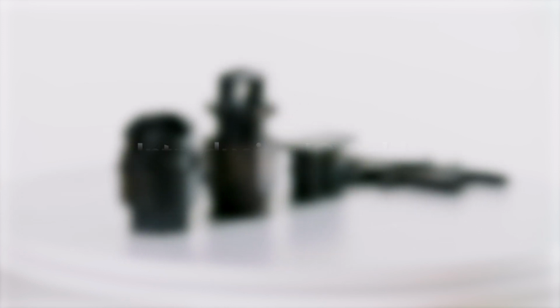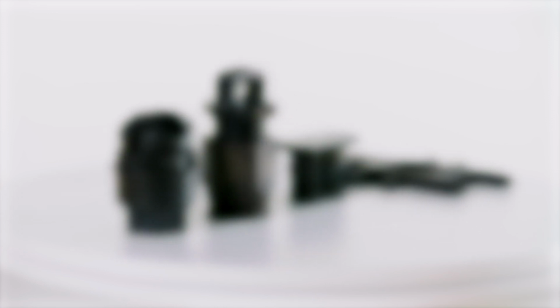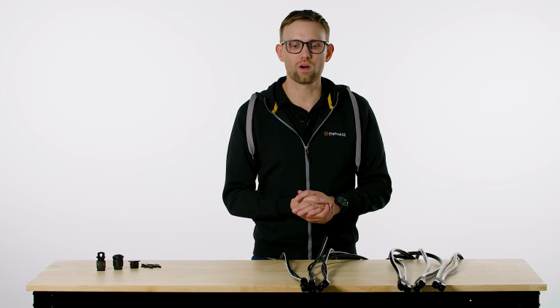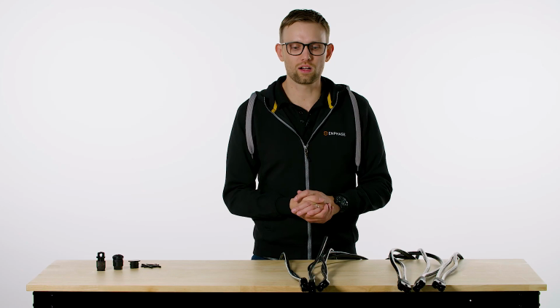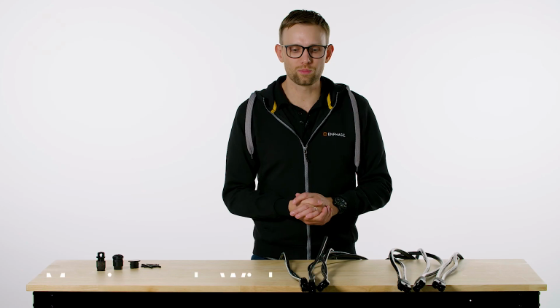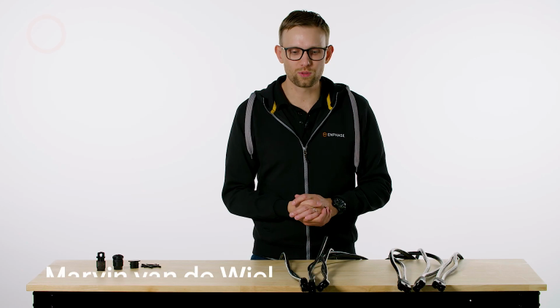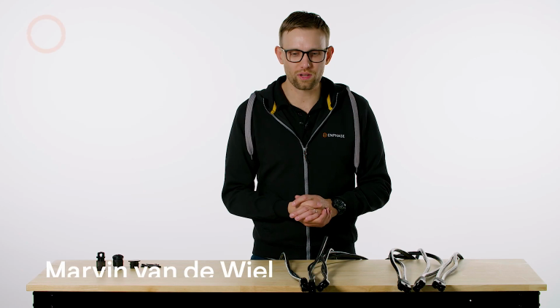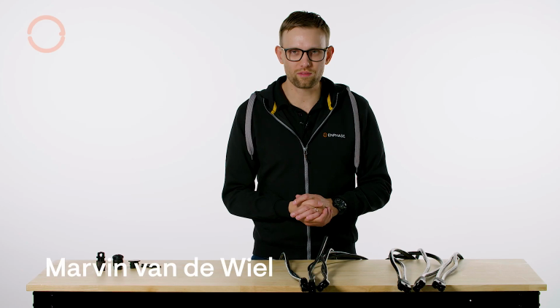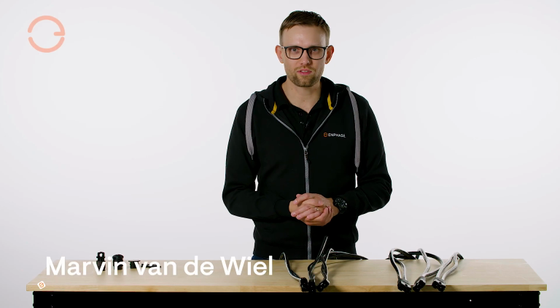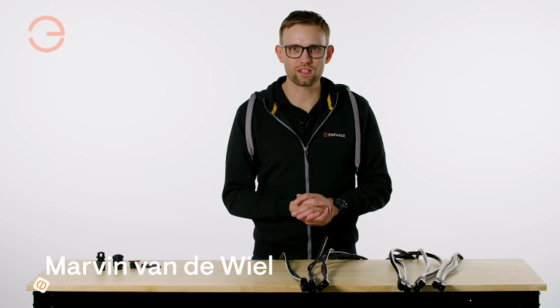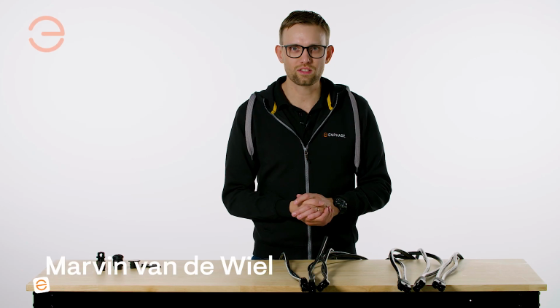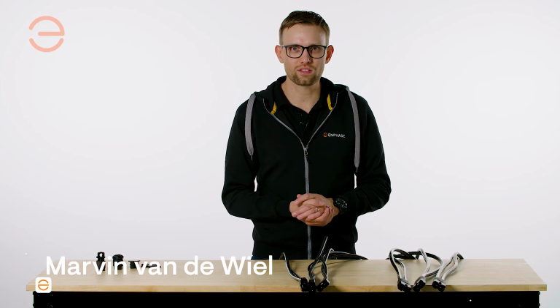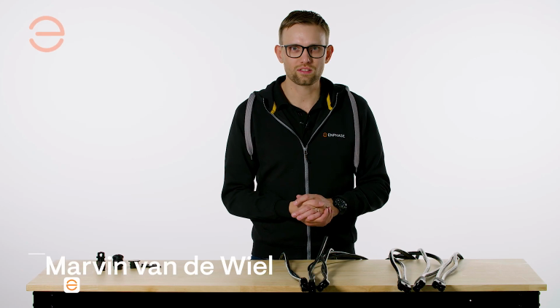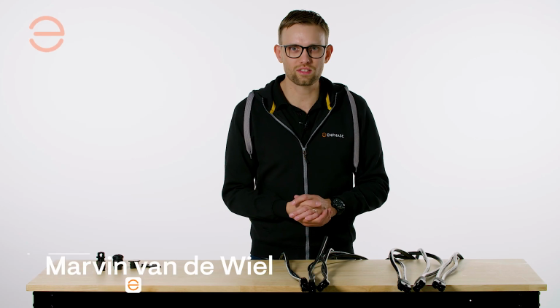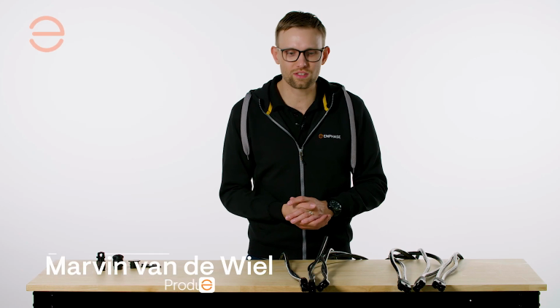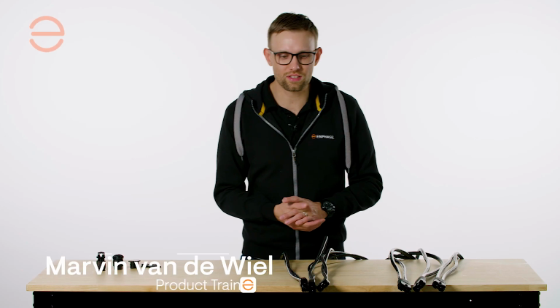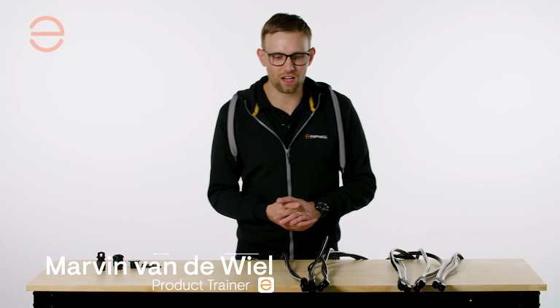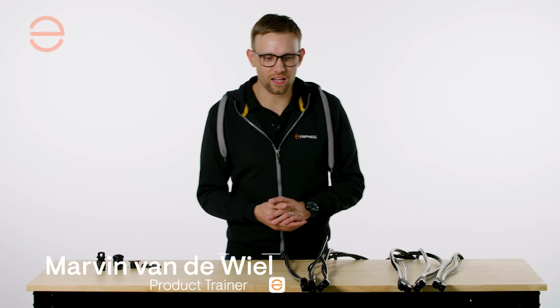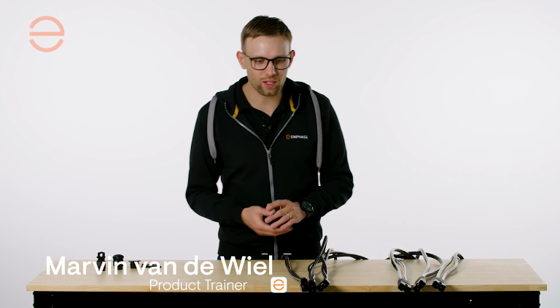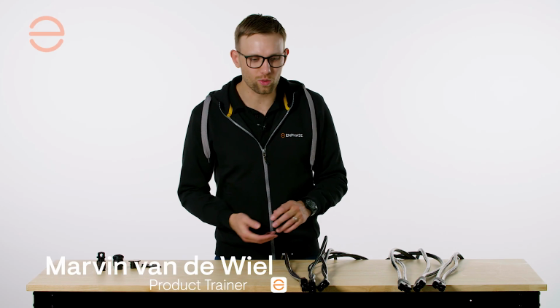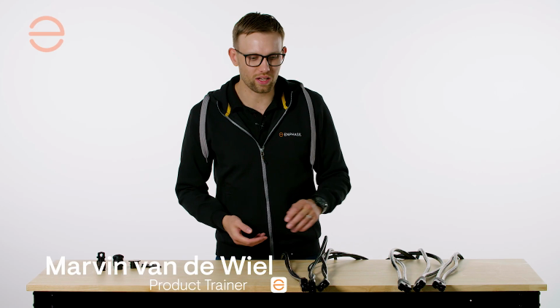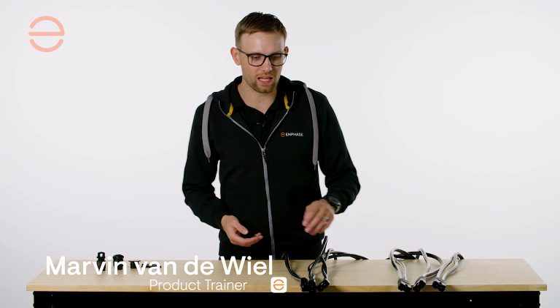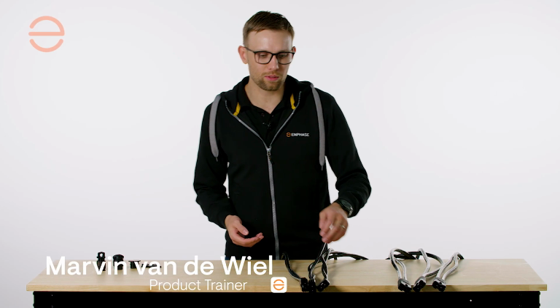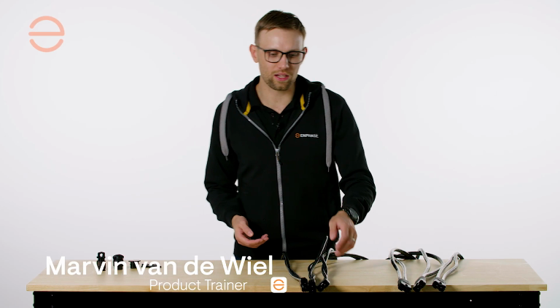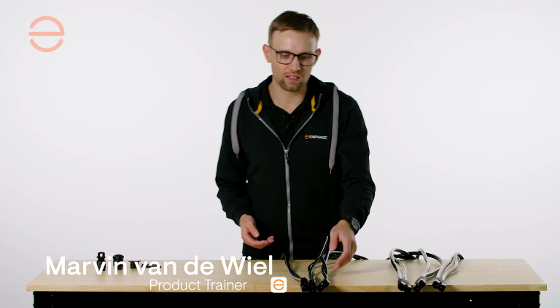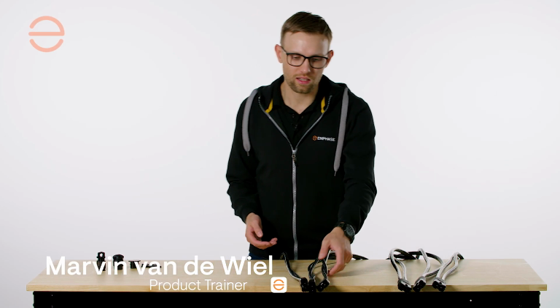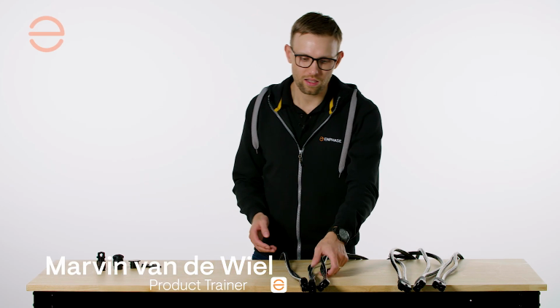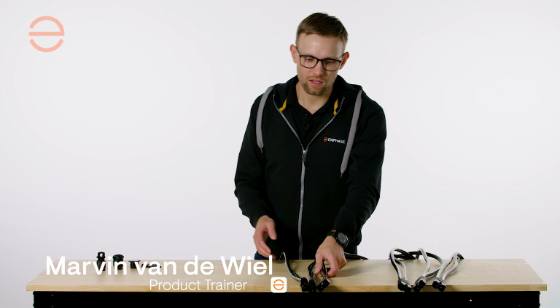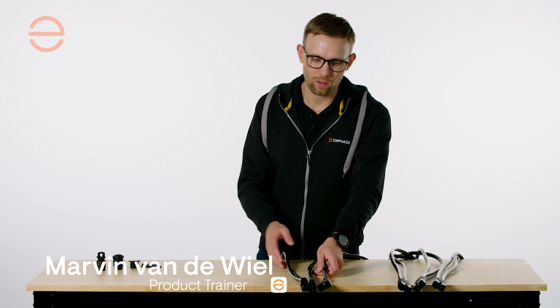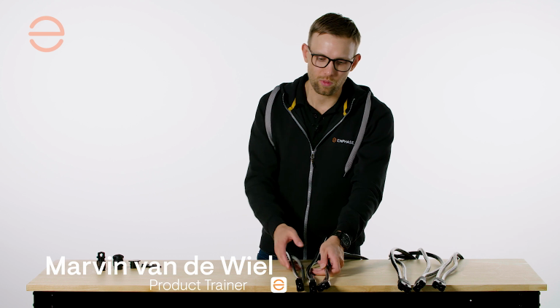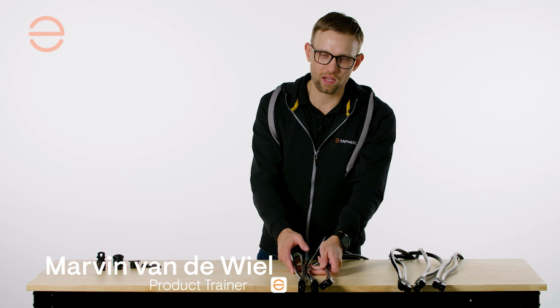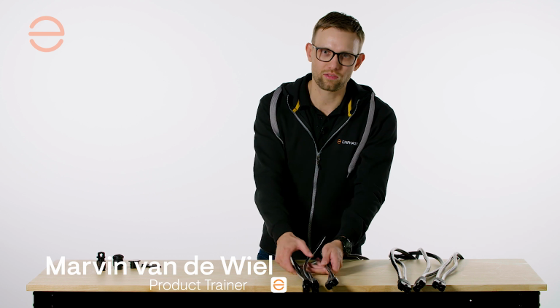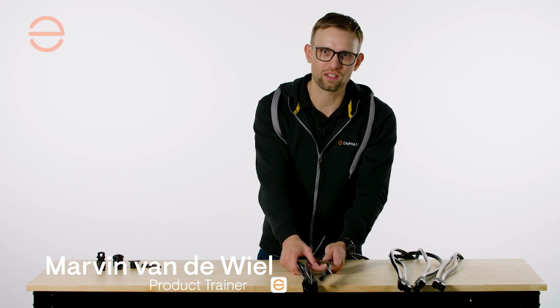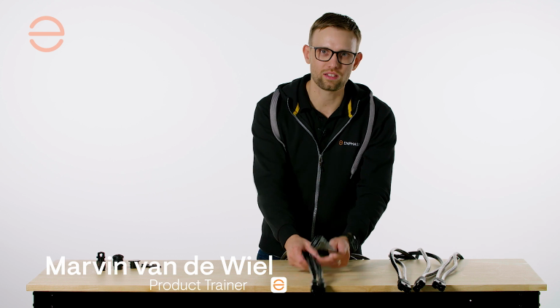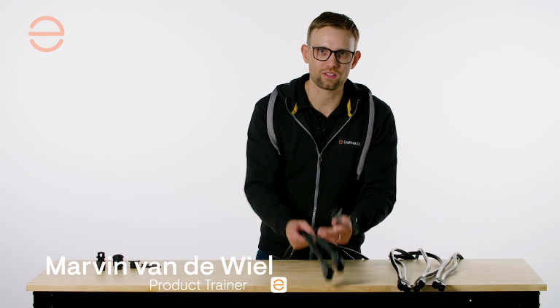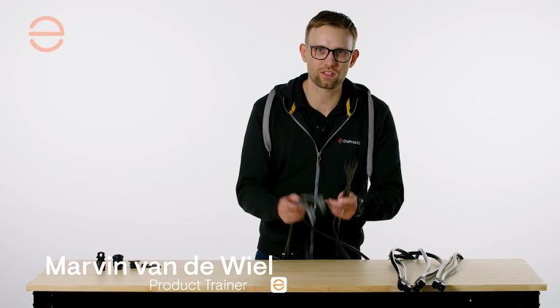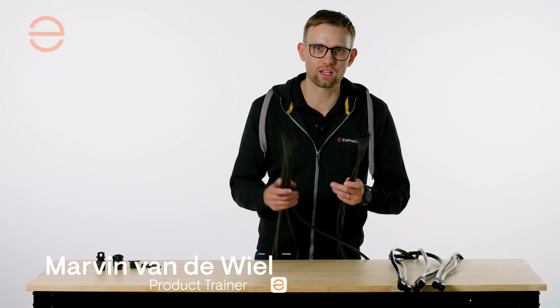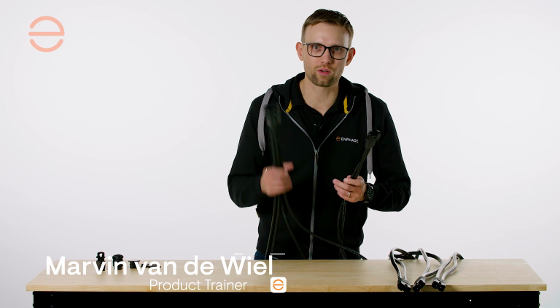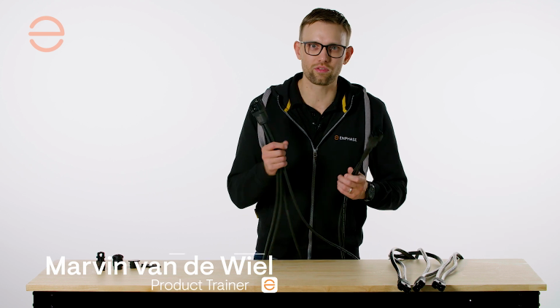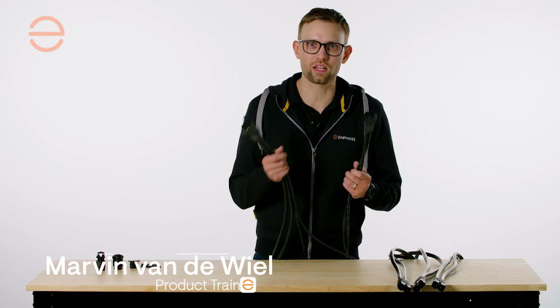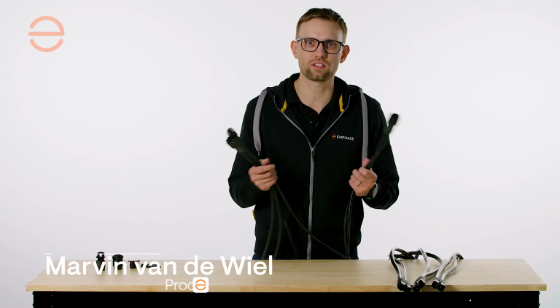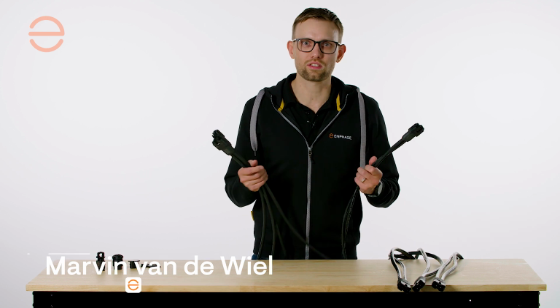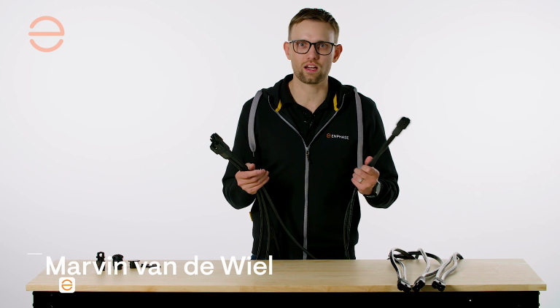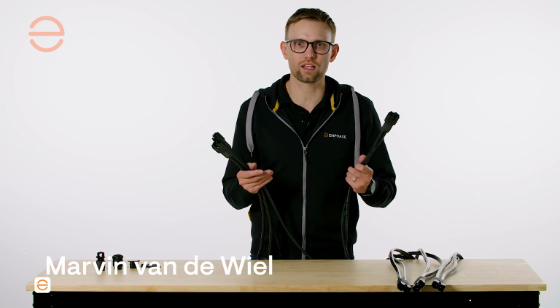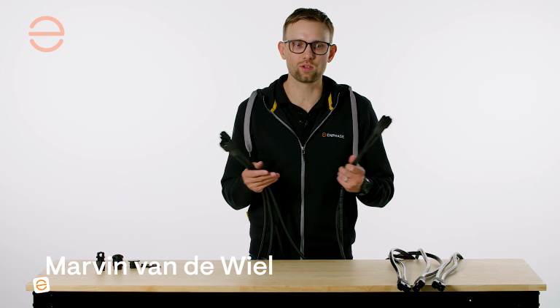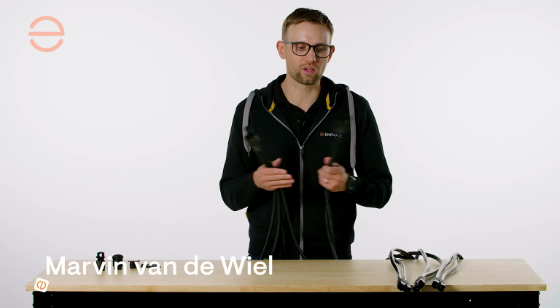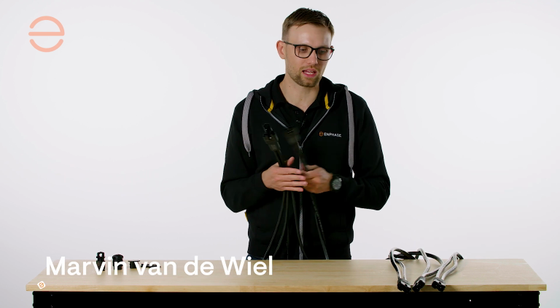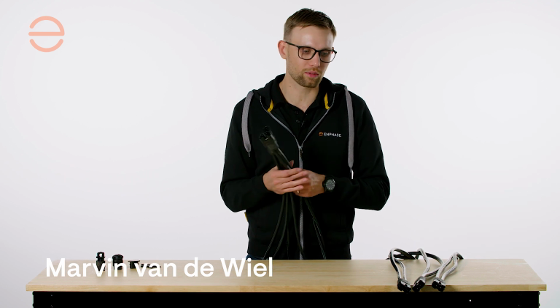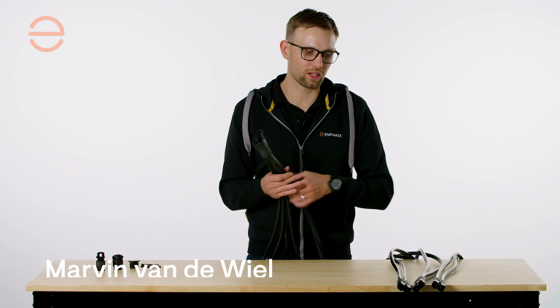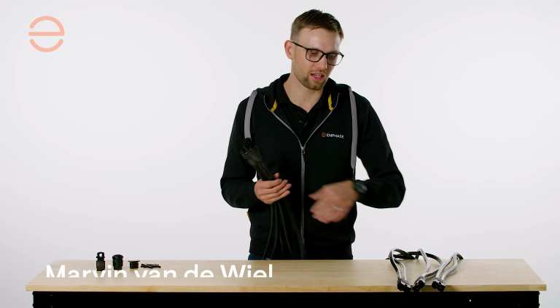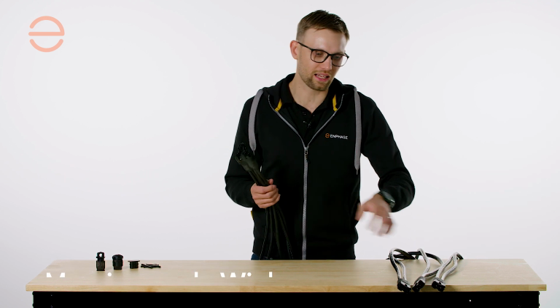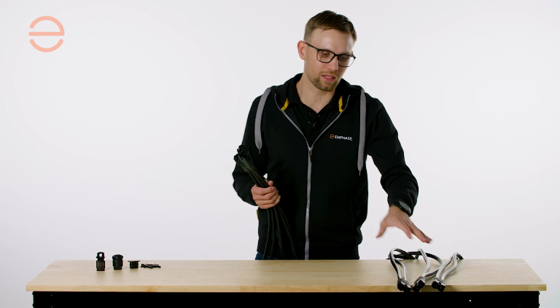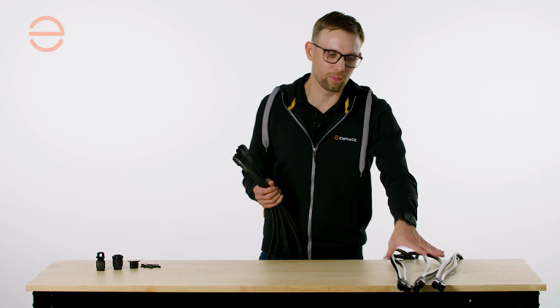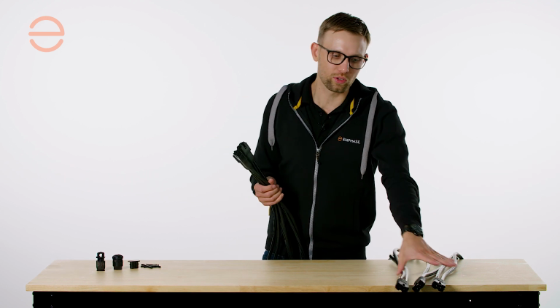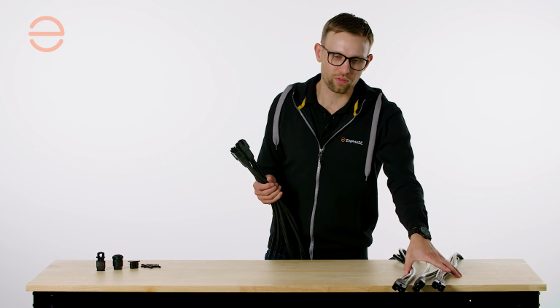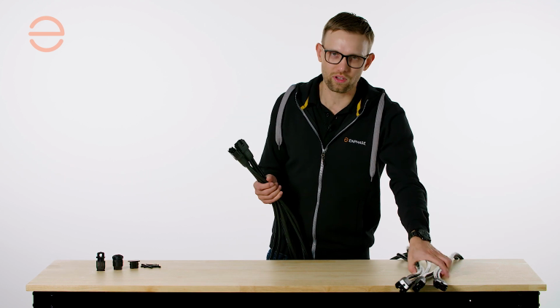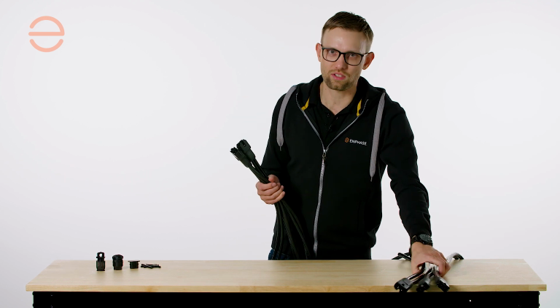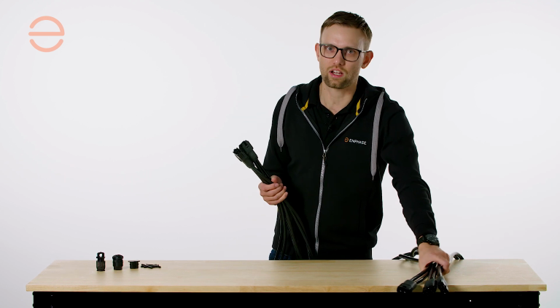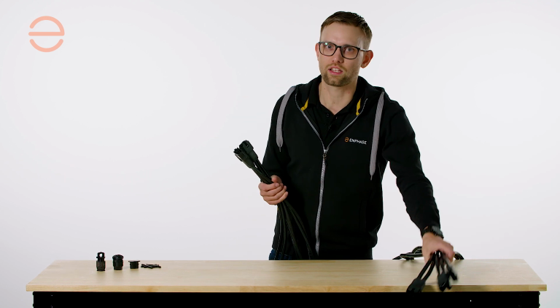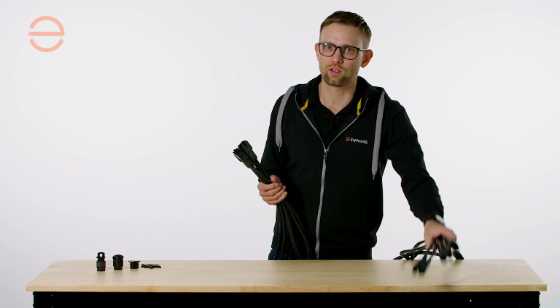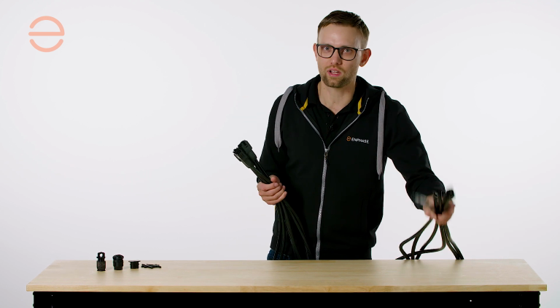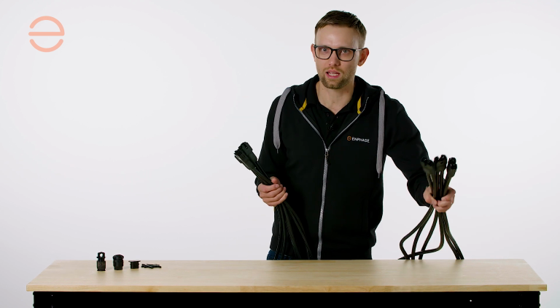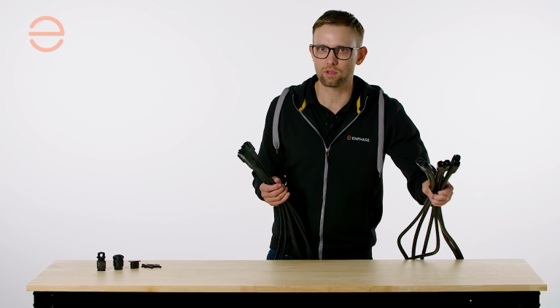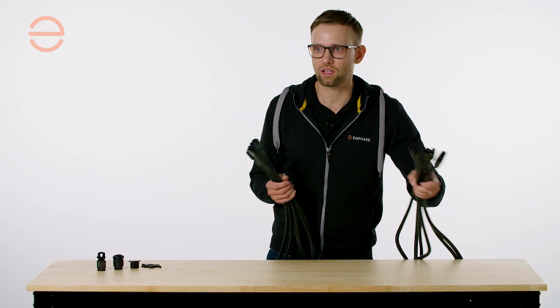Welcome to Enphase. This is the iQ cabling. We have the single phase iQ cabling and the multi phase iQ cabling.